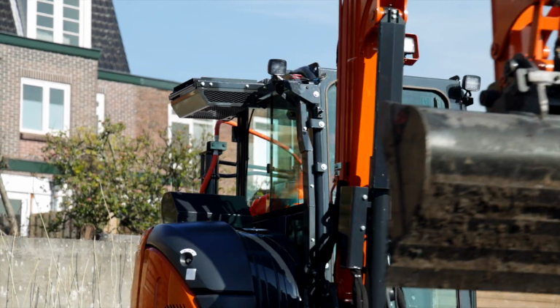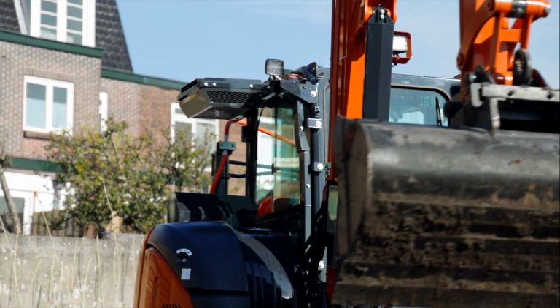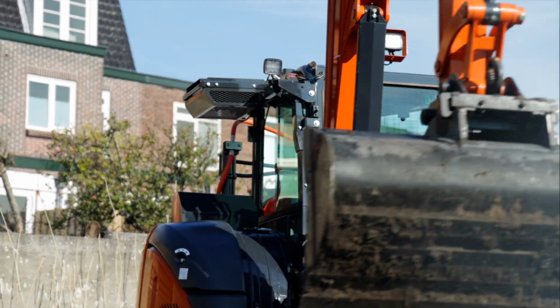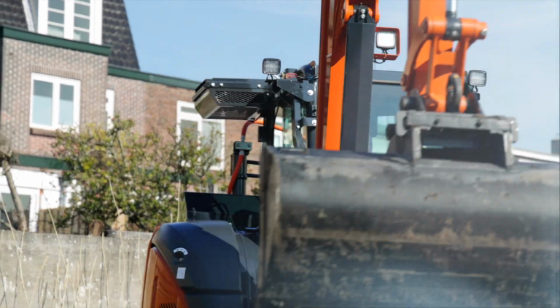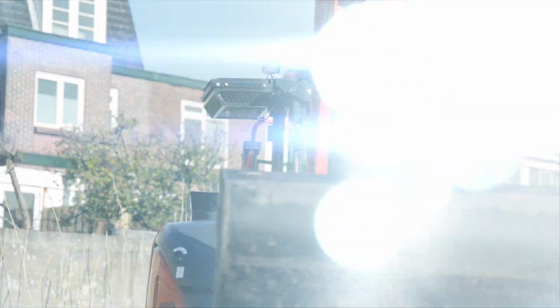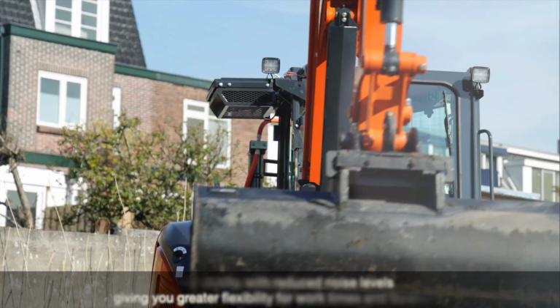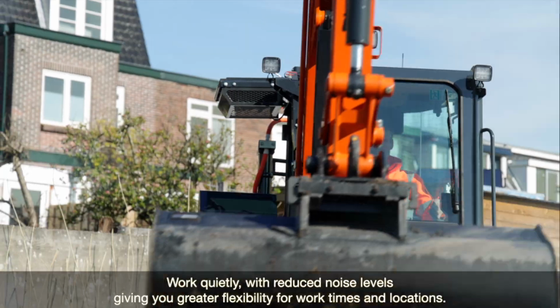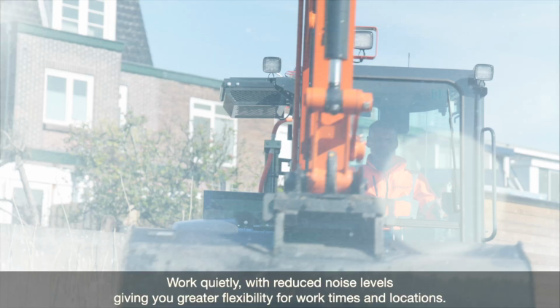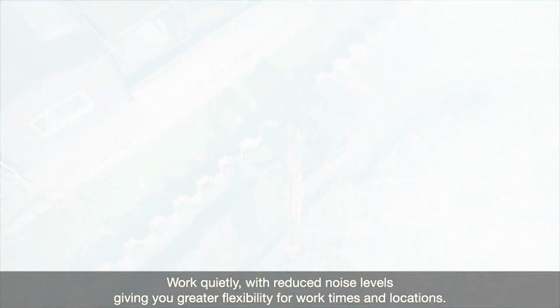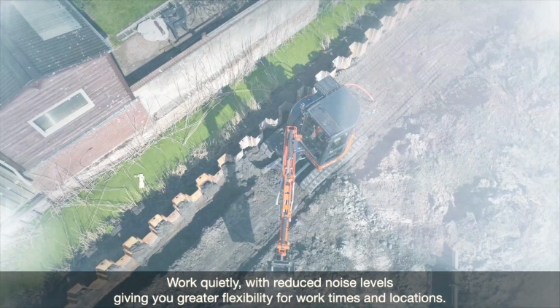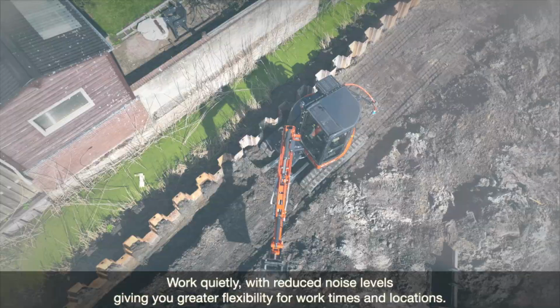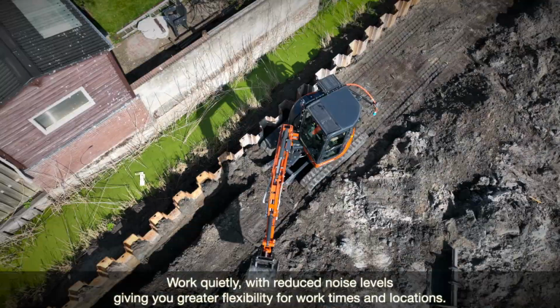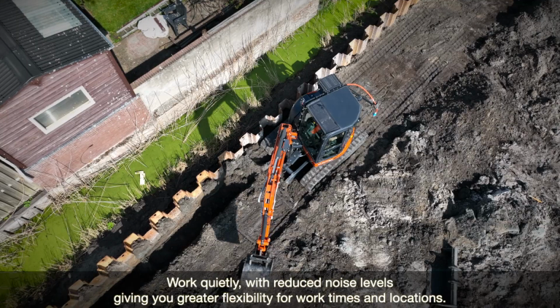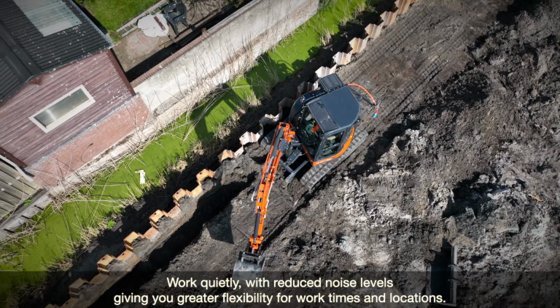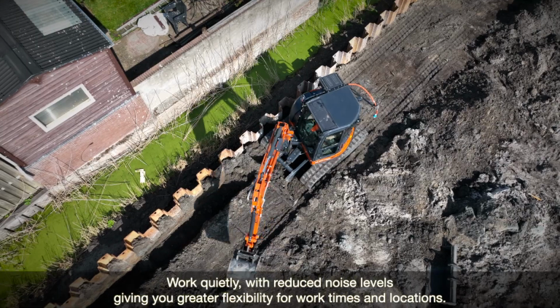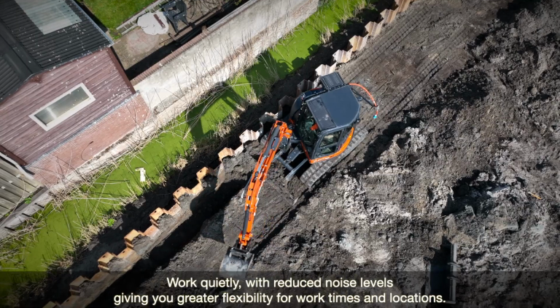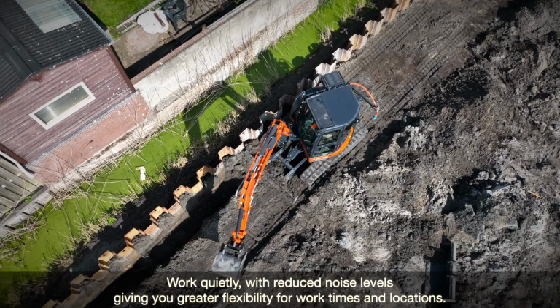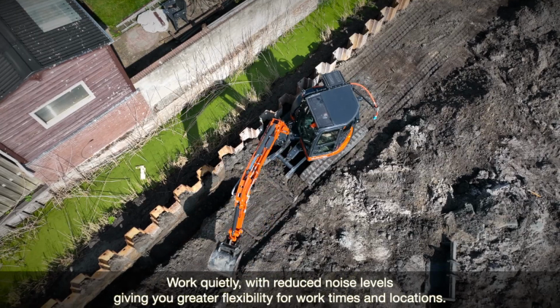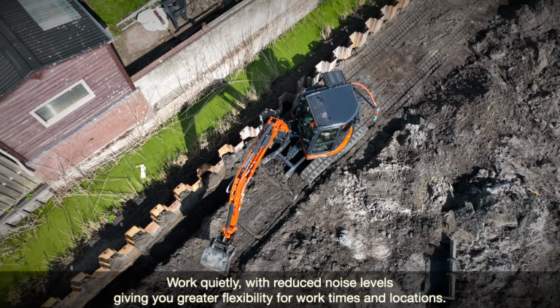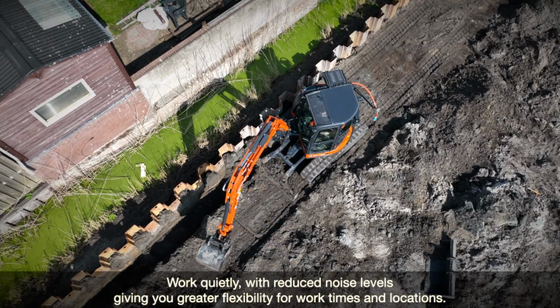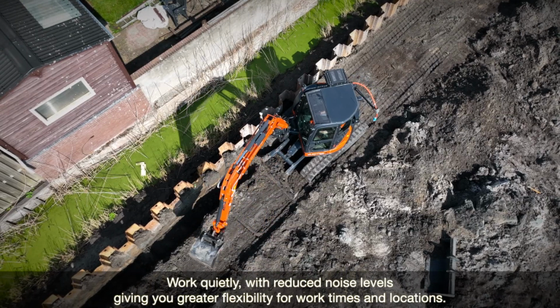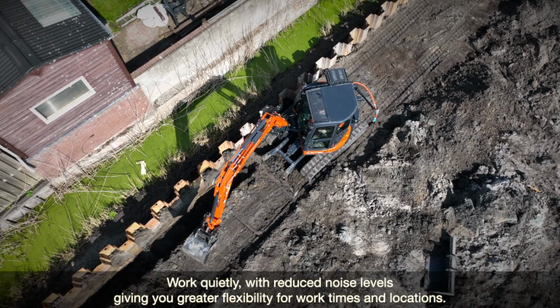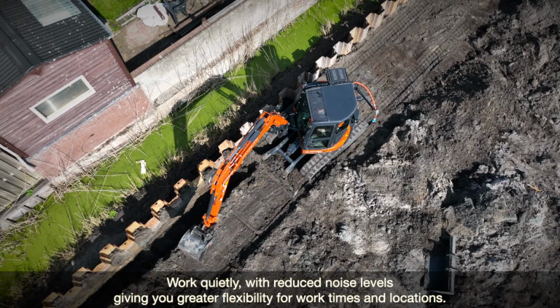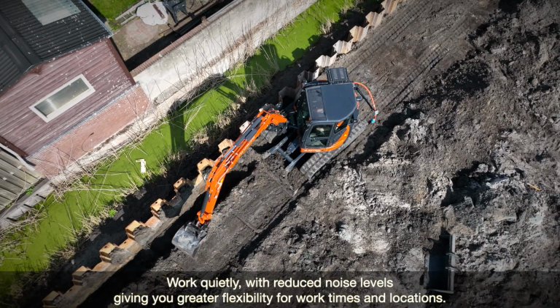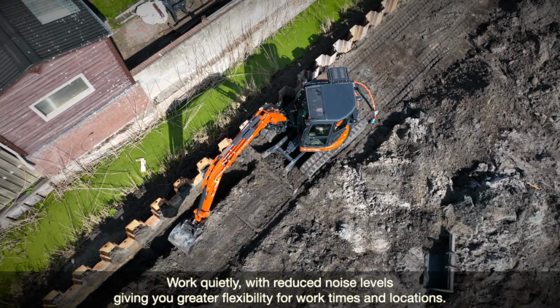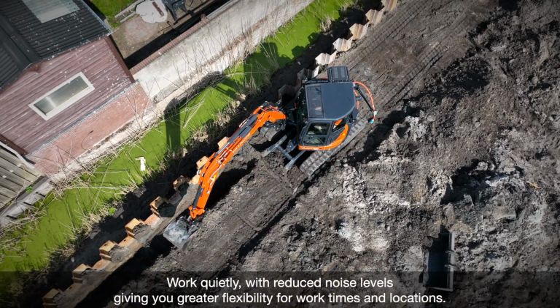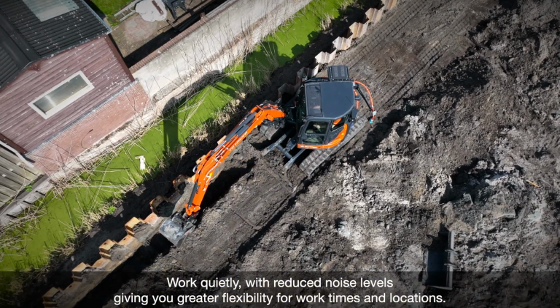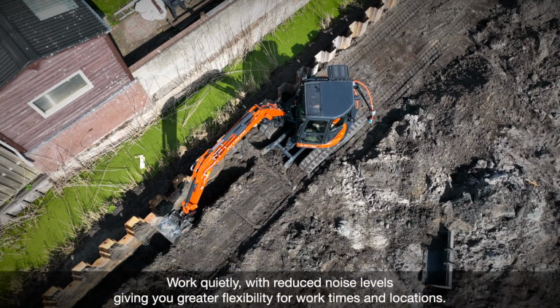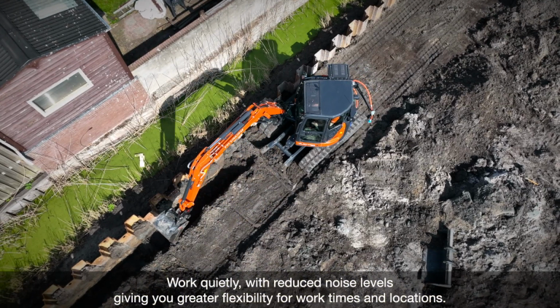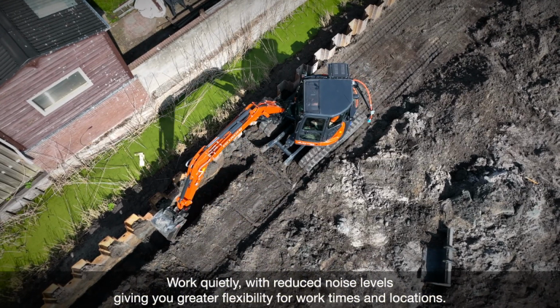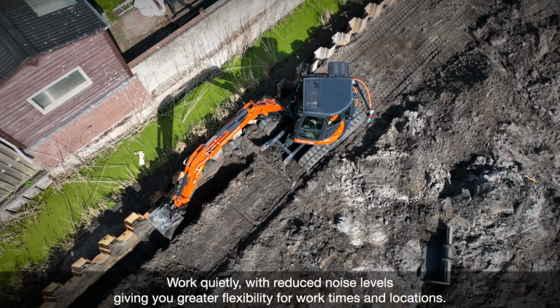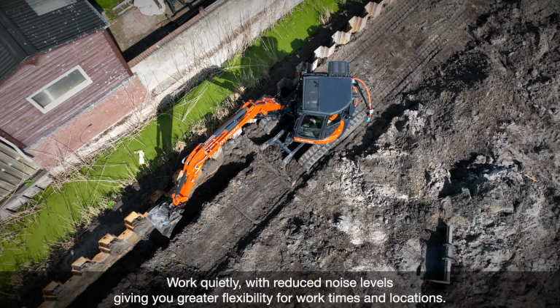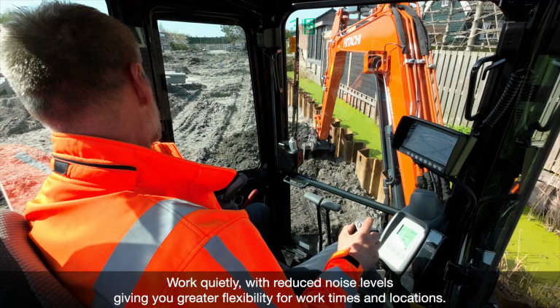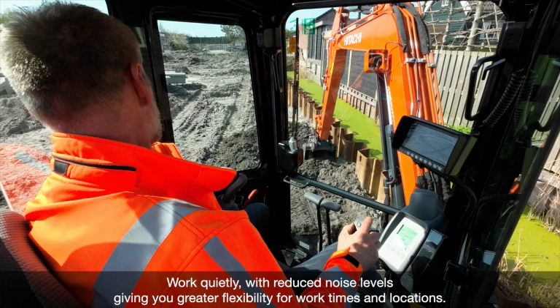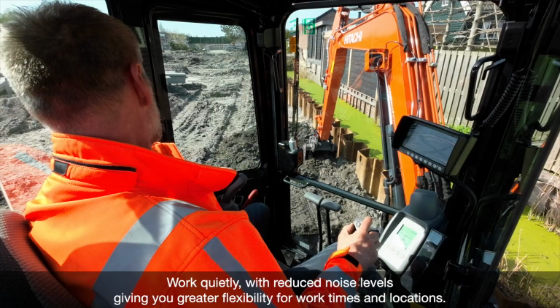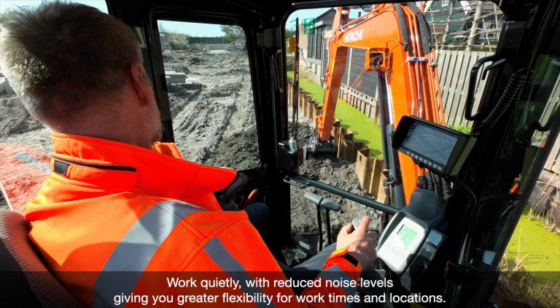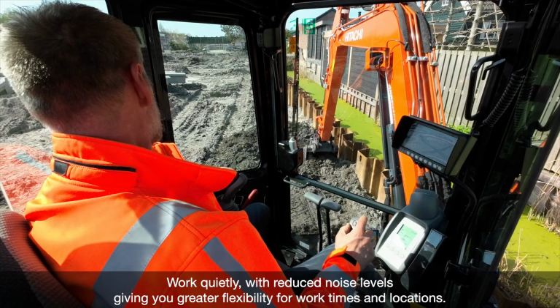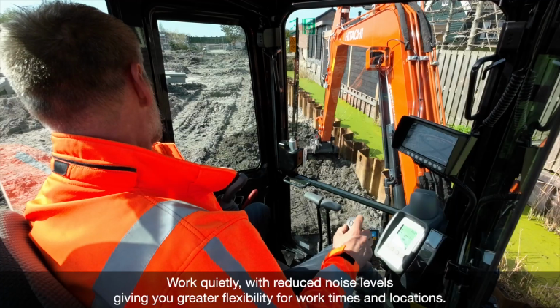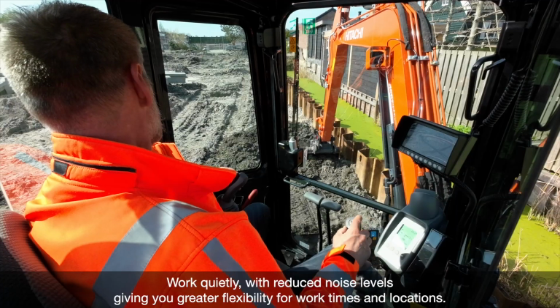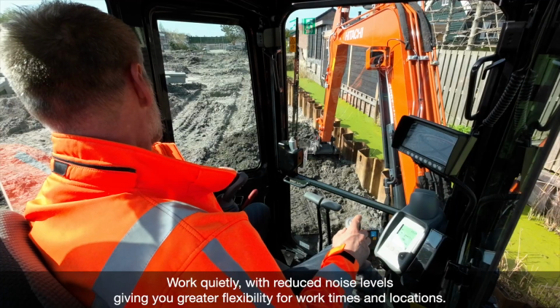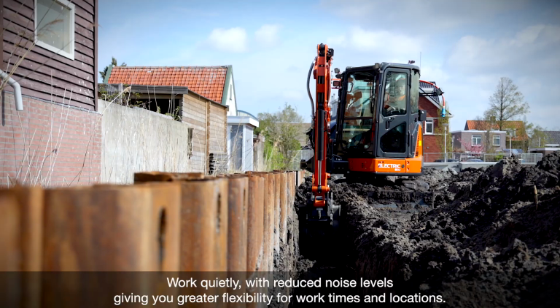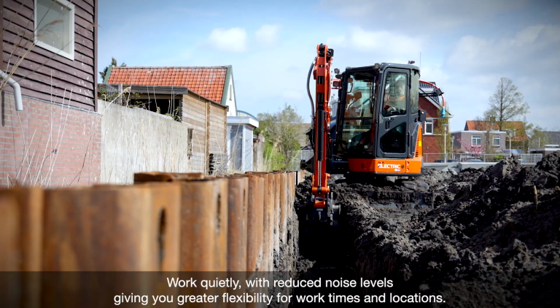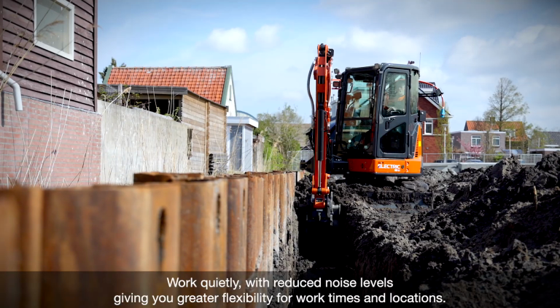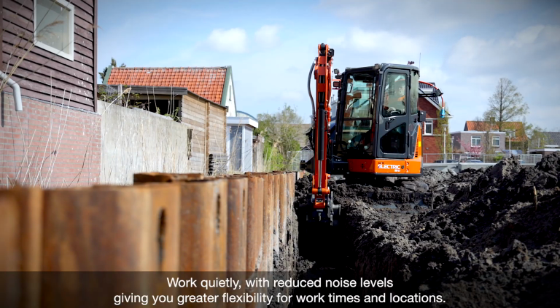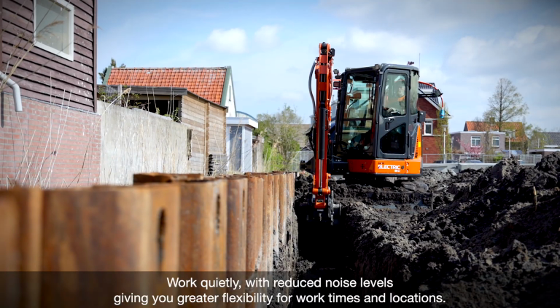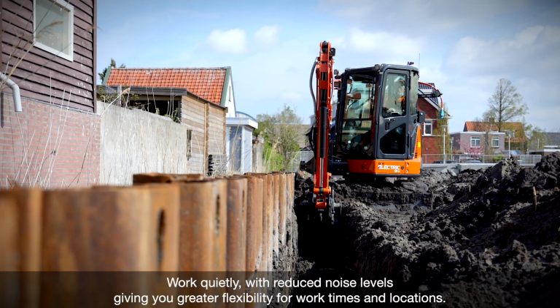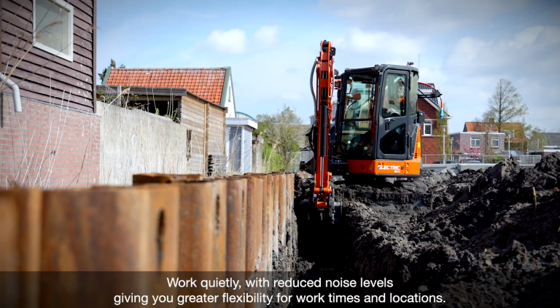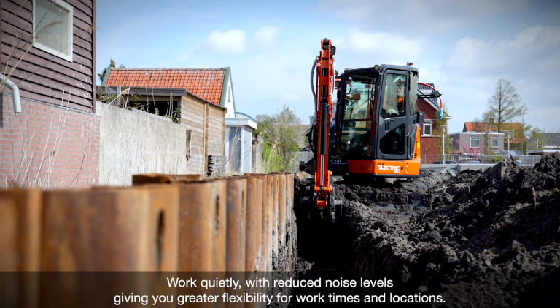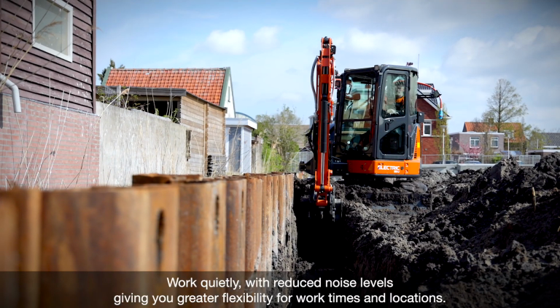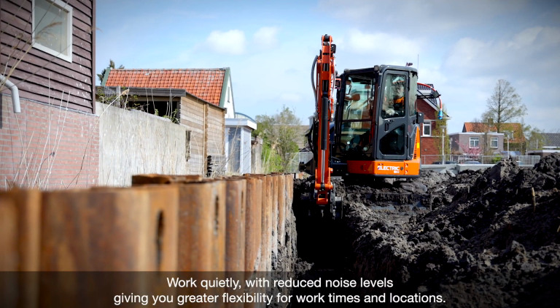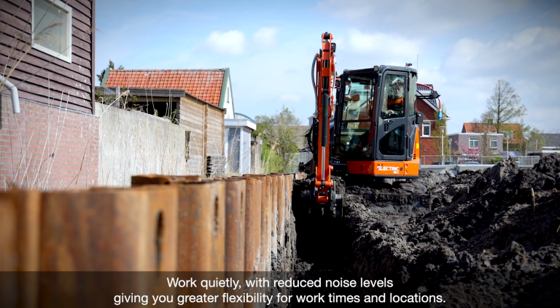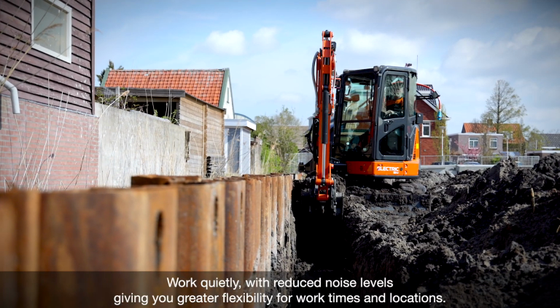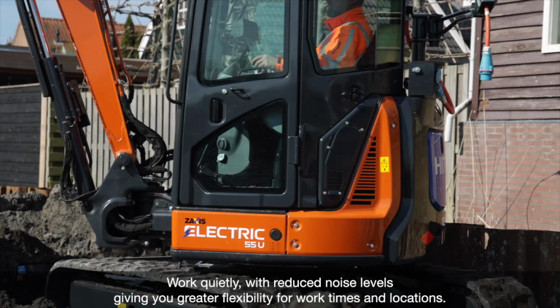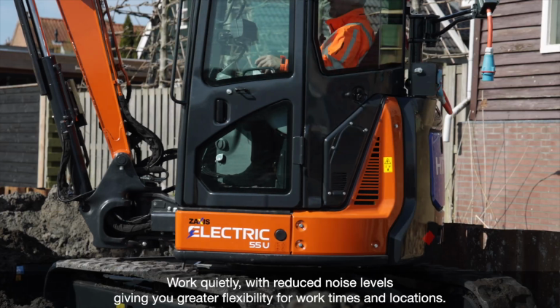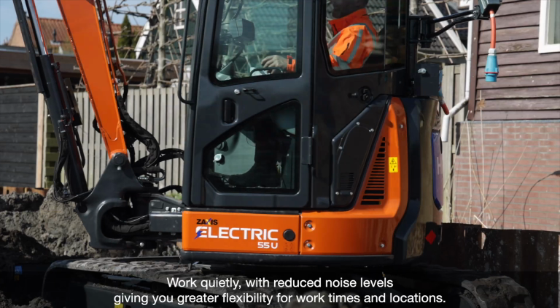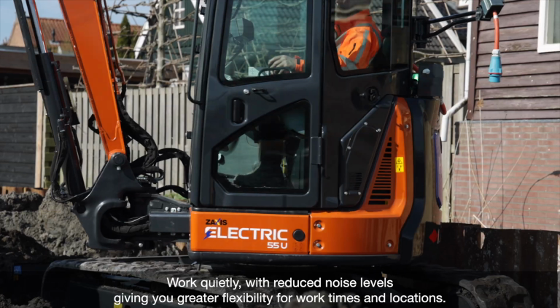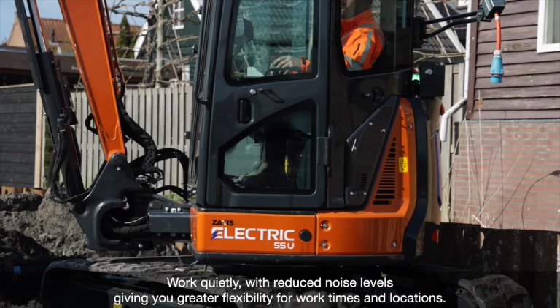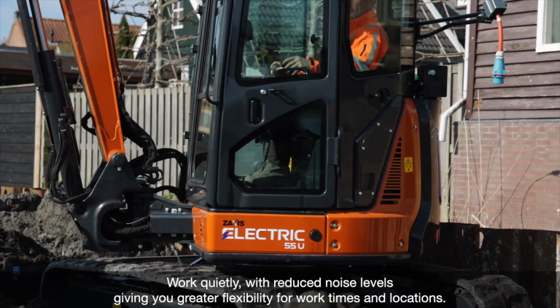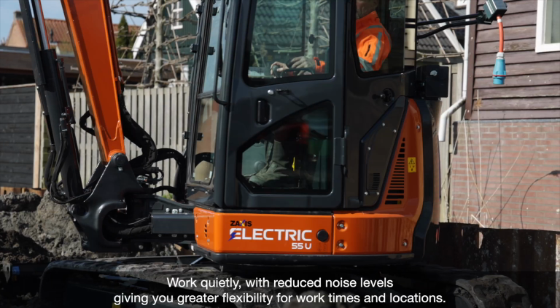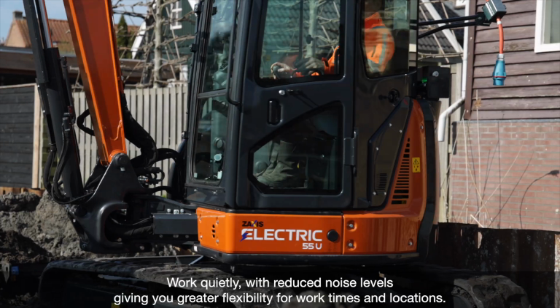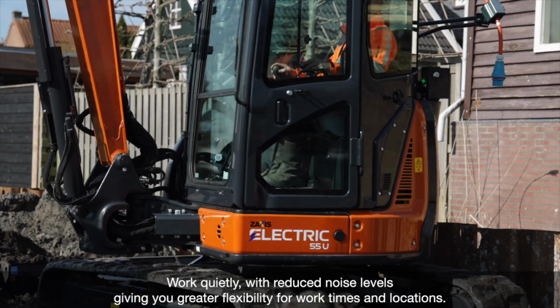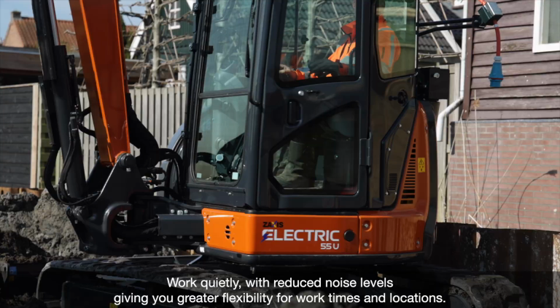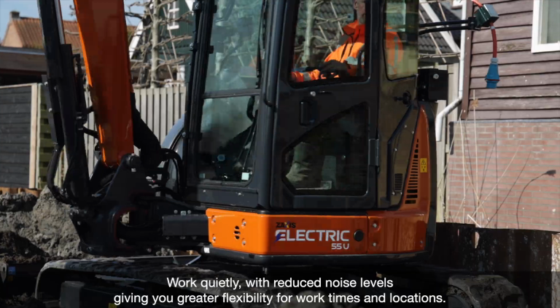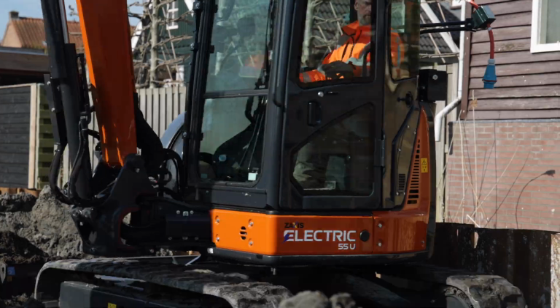Work quietly with reduced noise levels, giving you greater flexibility for work times and locations.